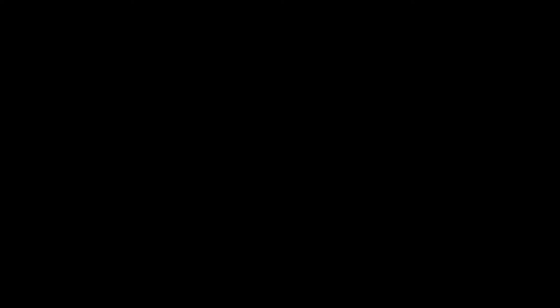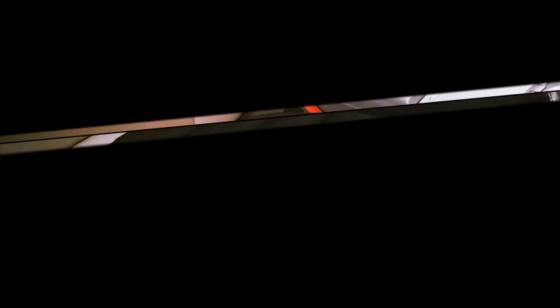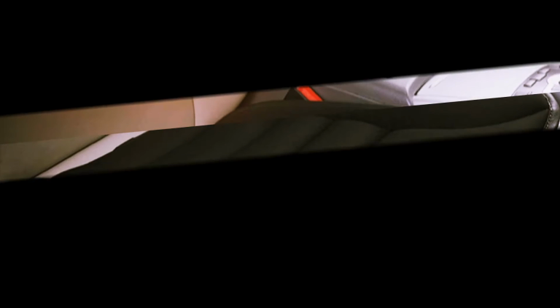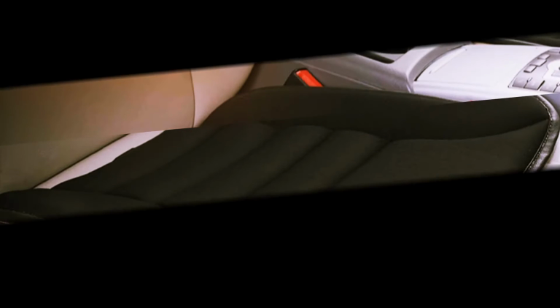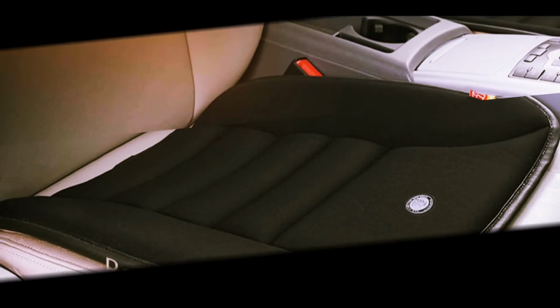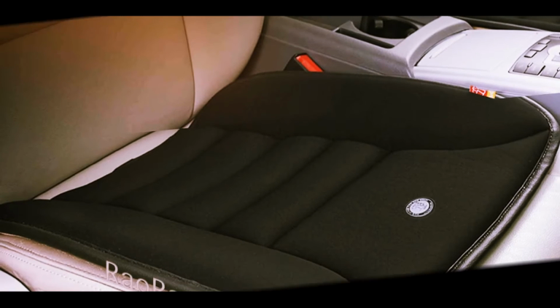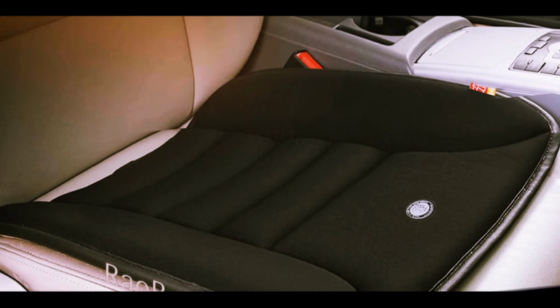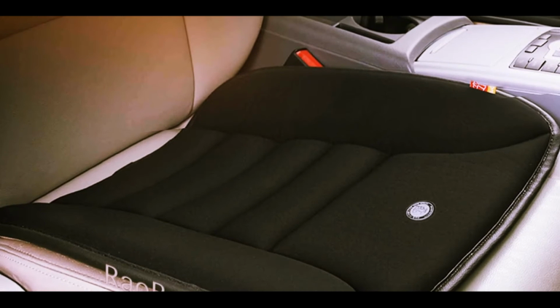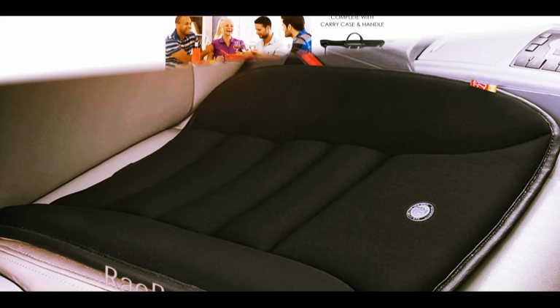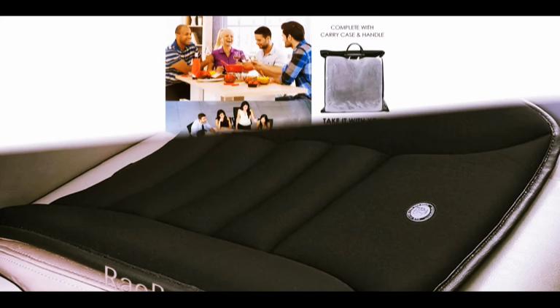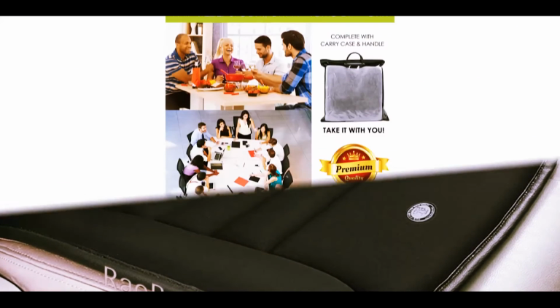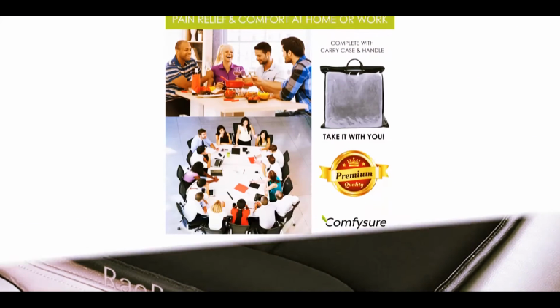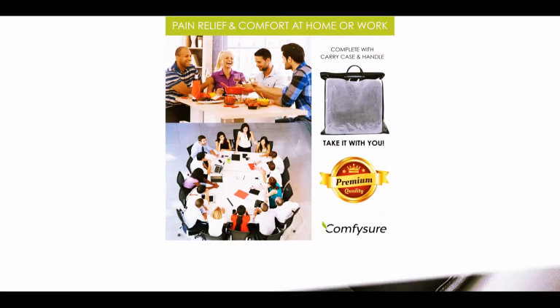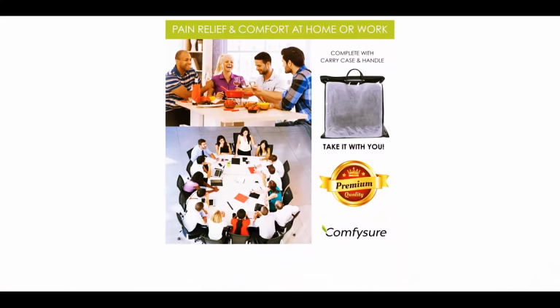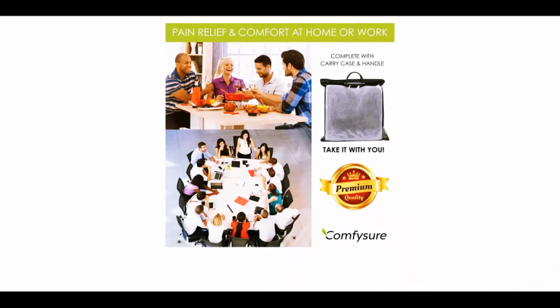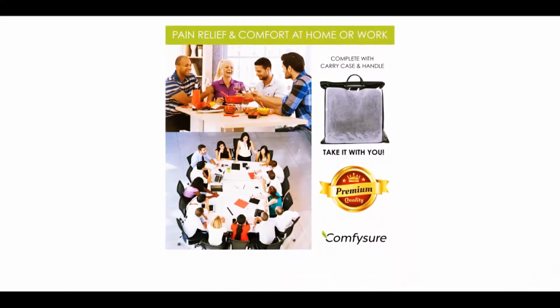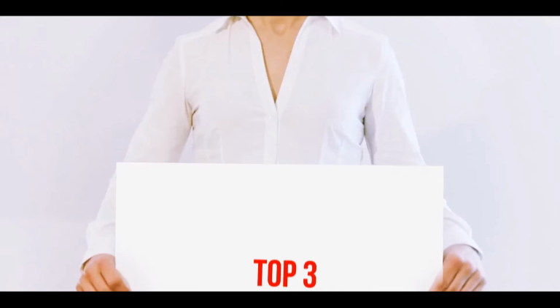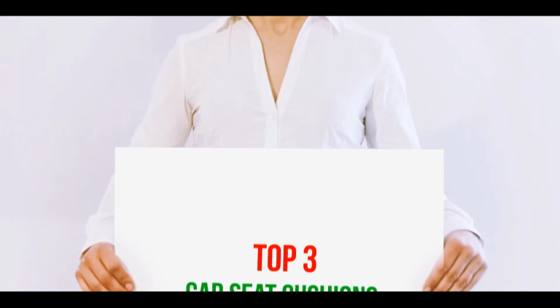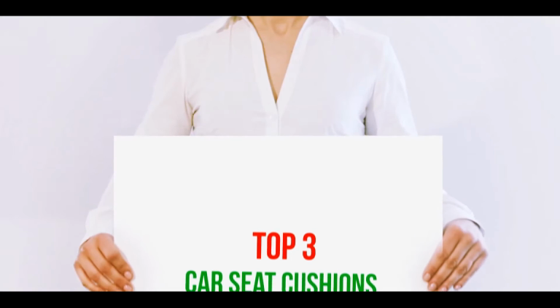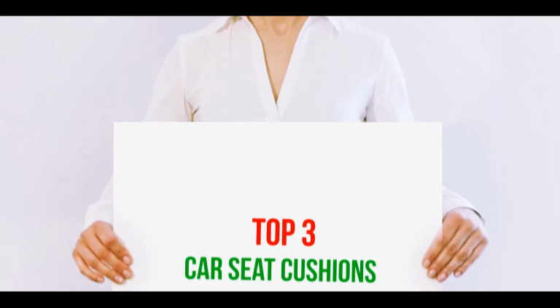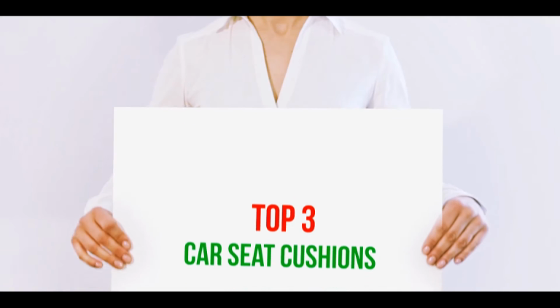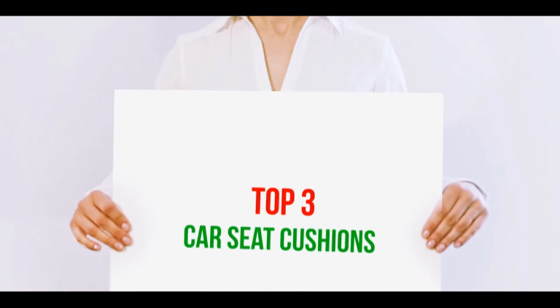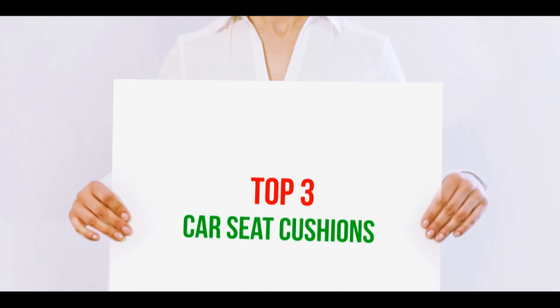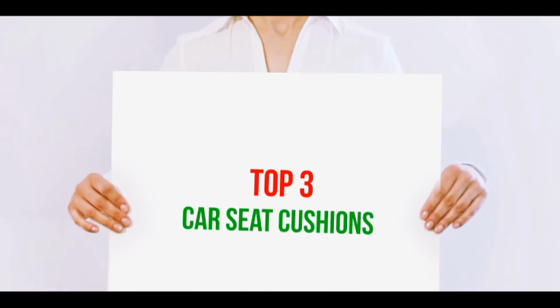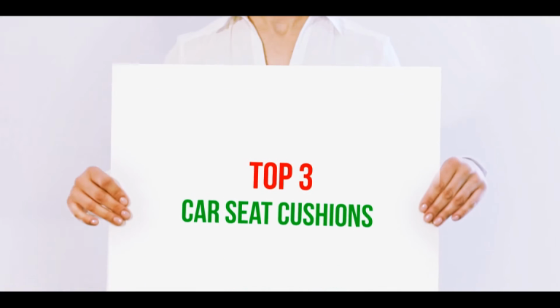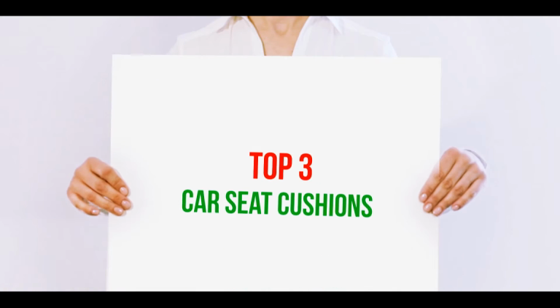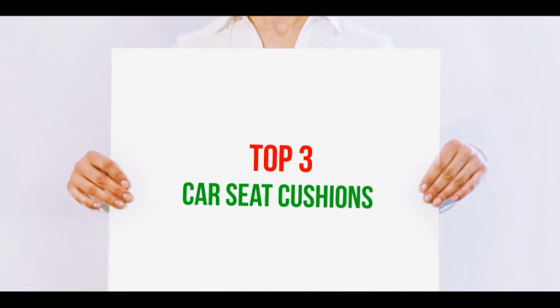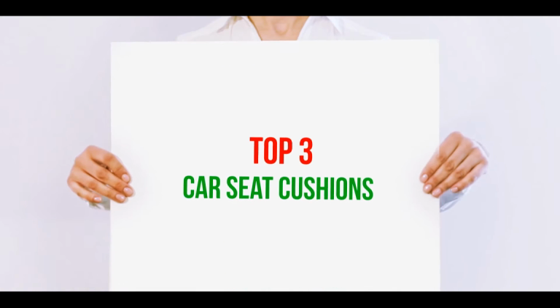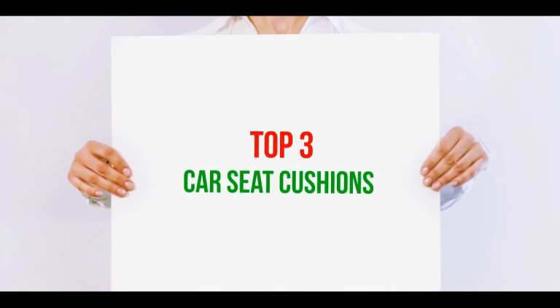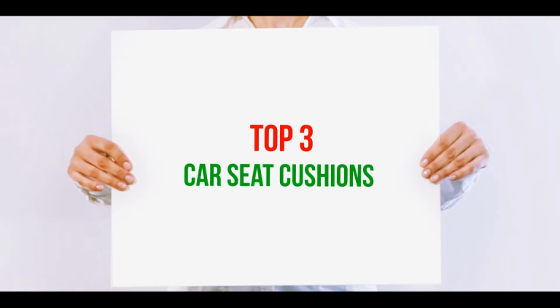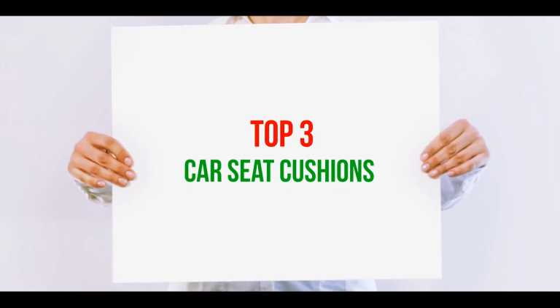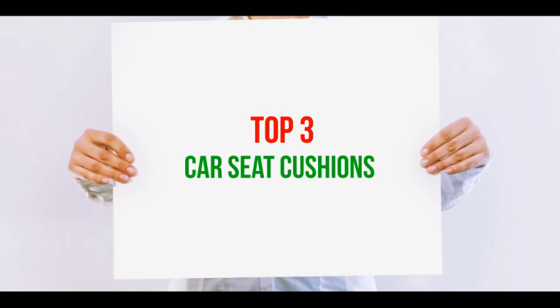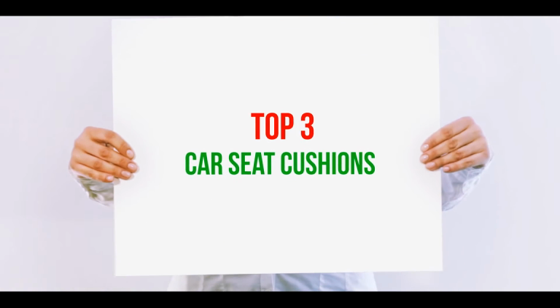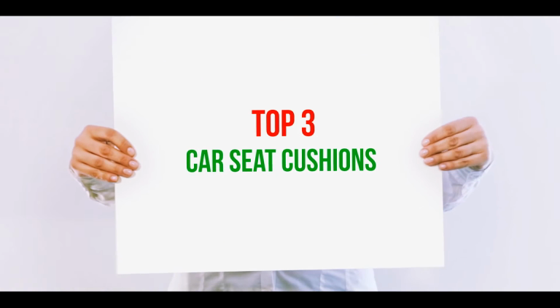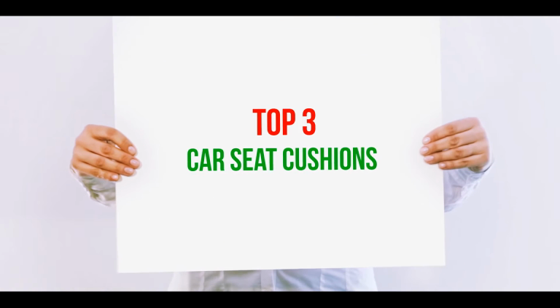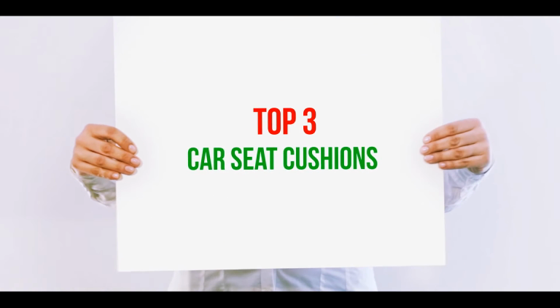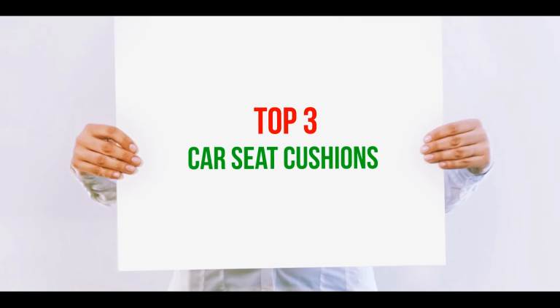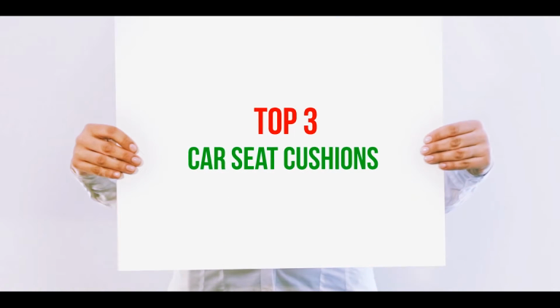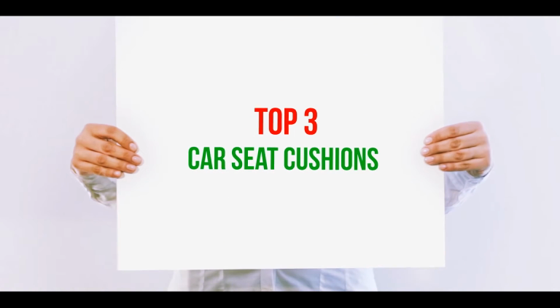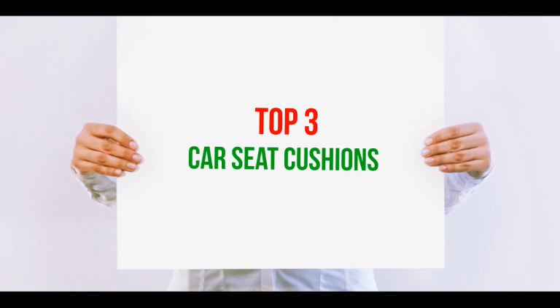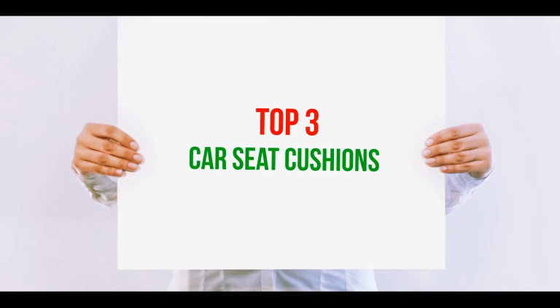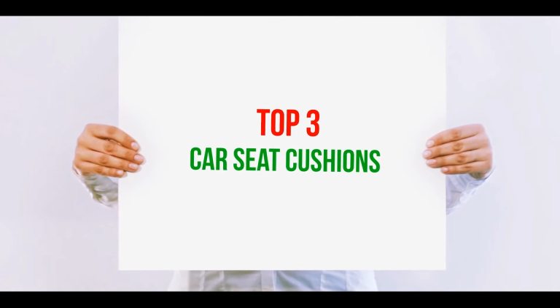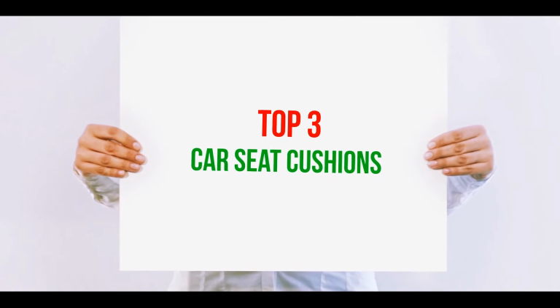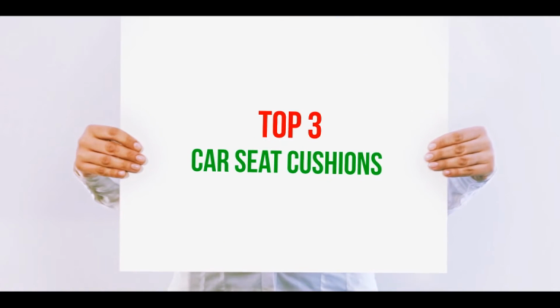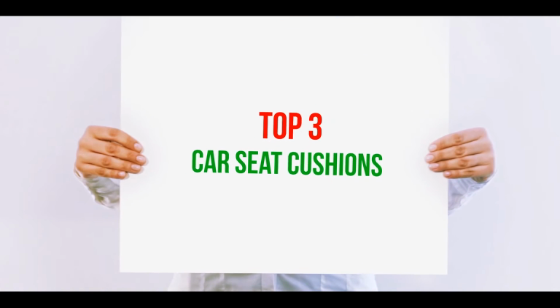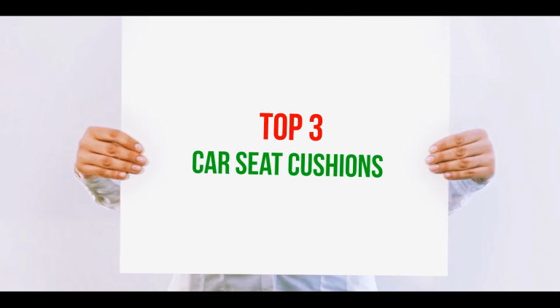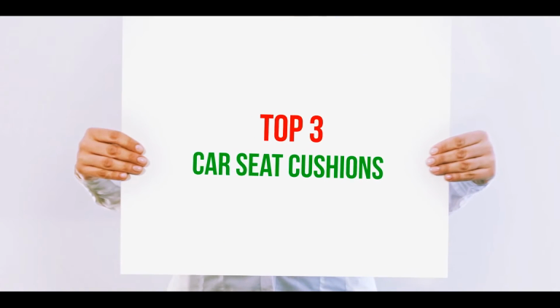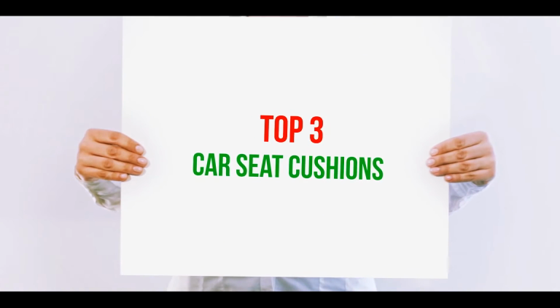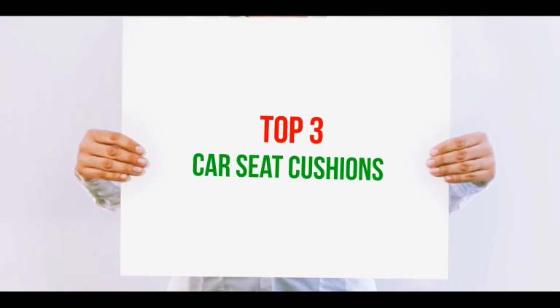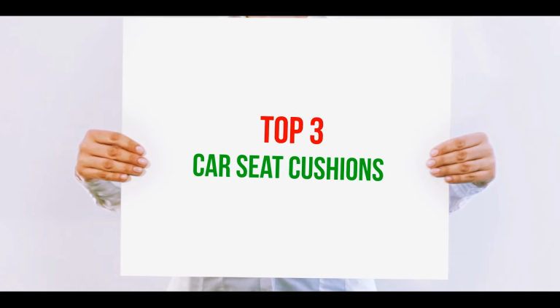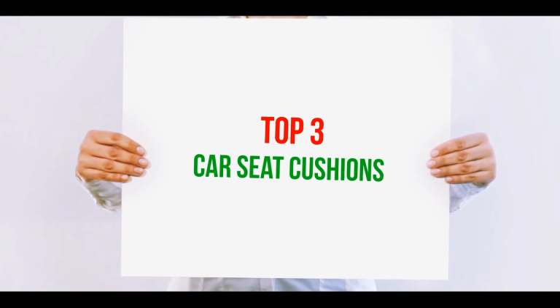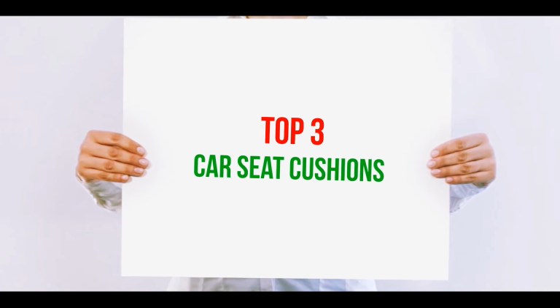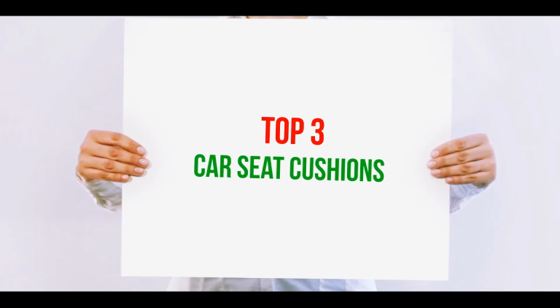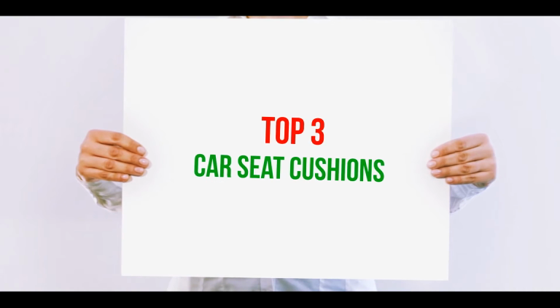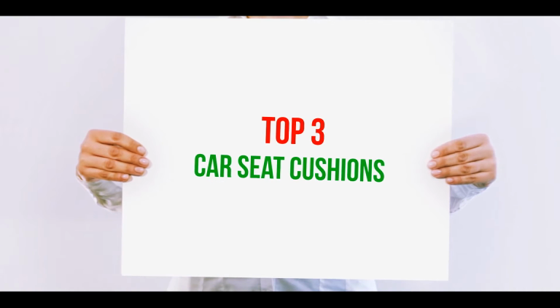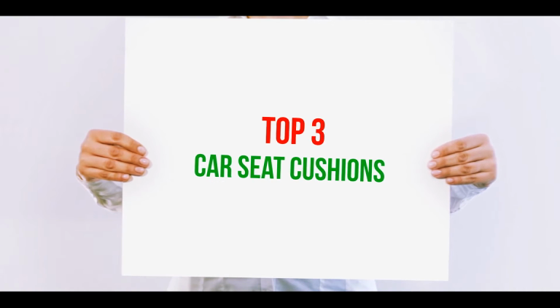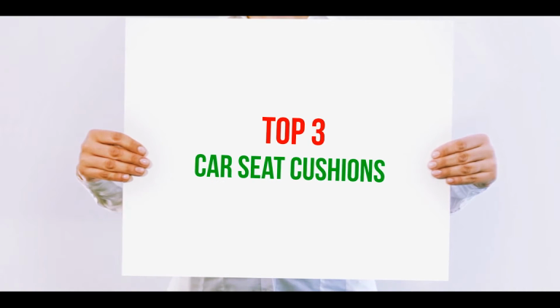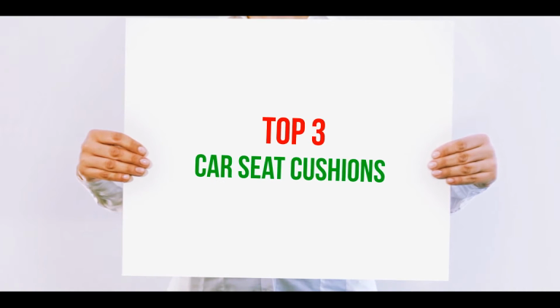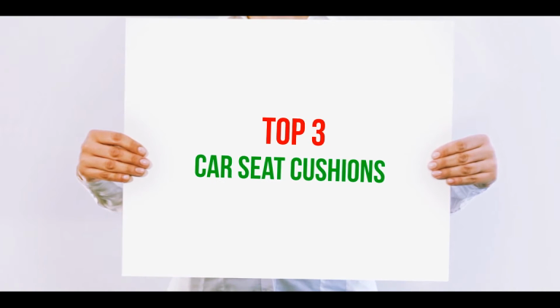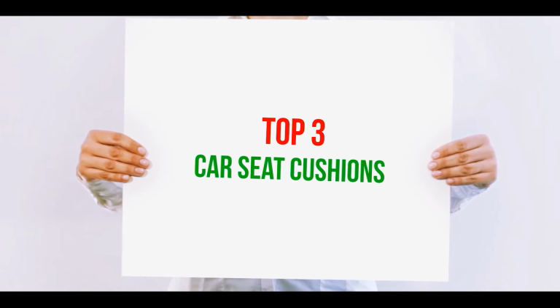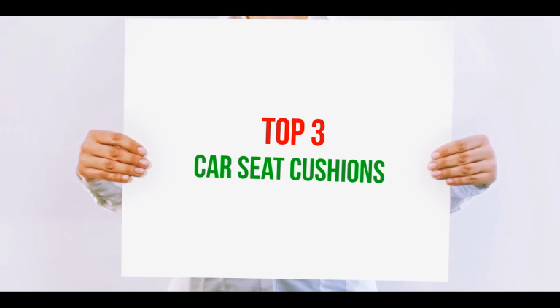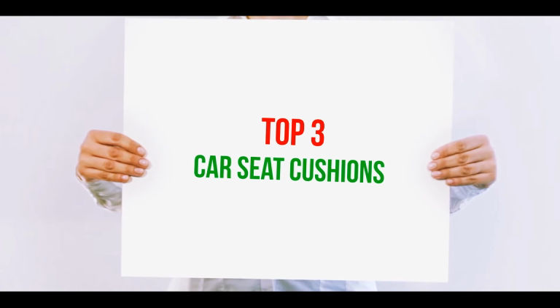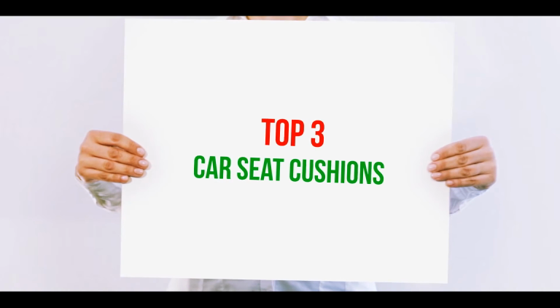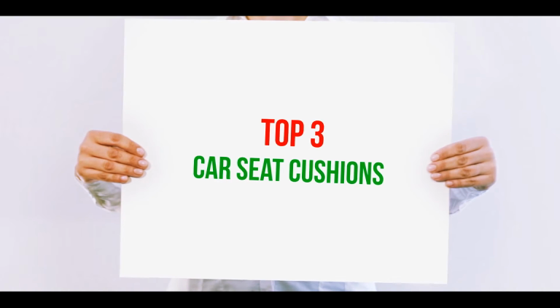Hi guys, welcome back to my channel. In today's video, we're gonna check out the top 3 best car seat cushions.